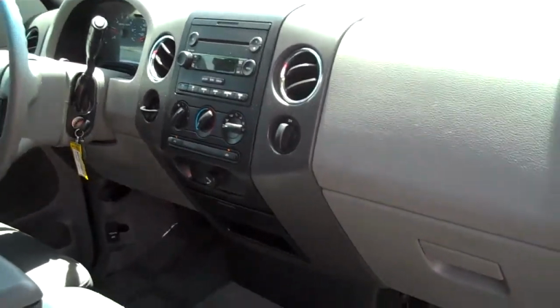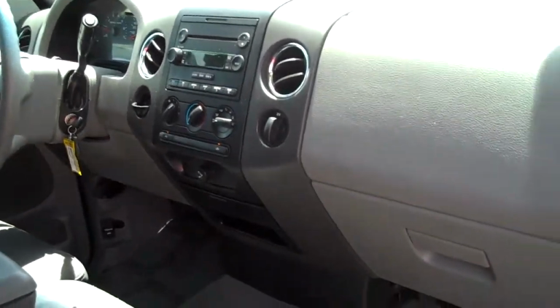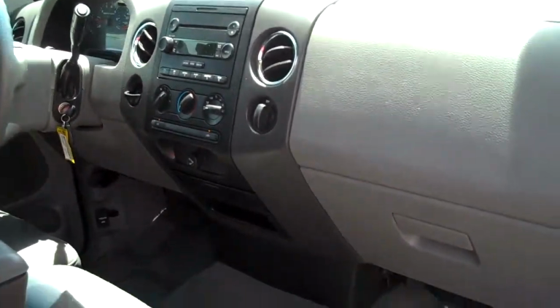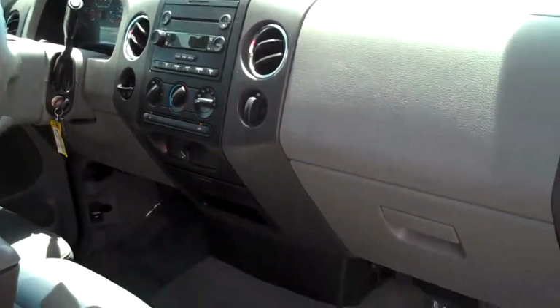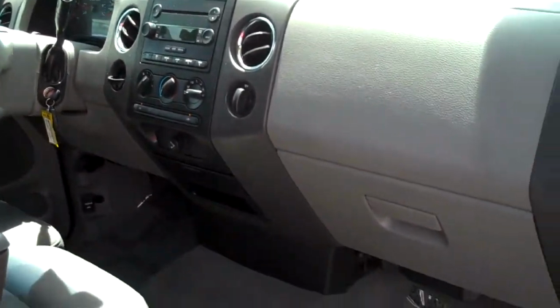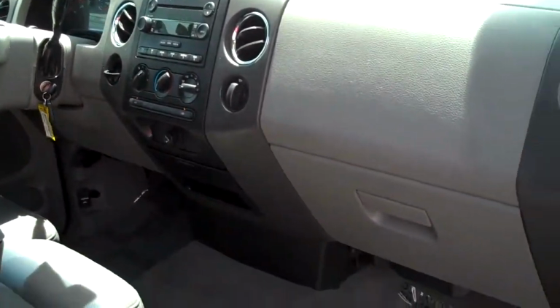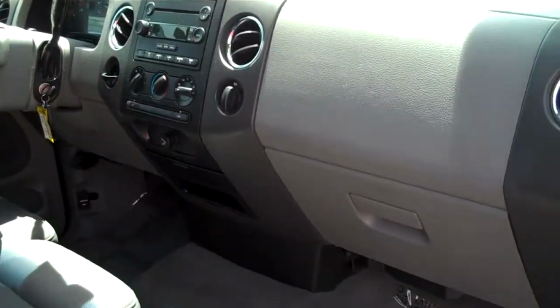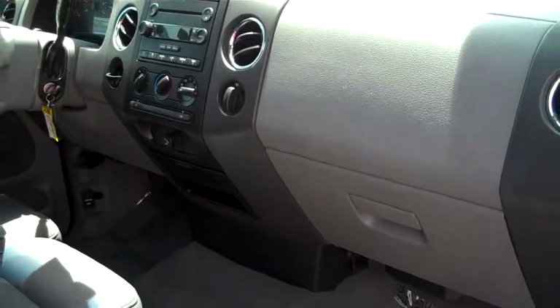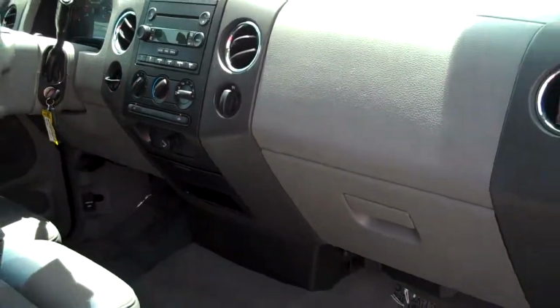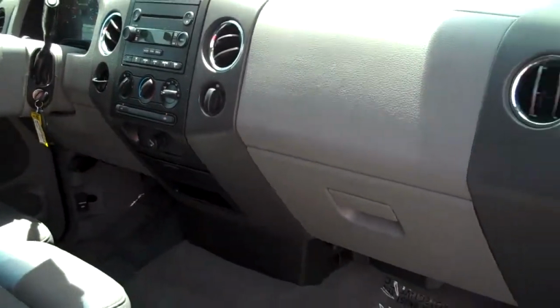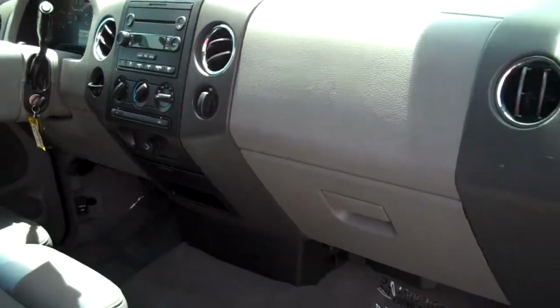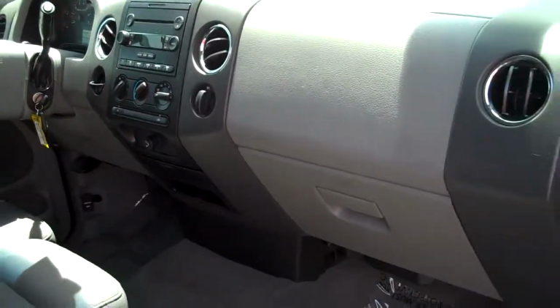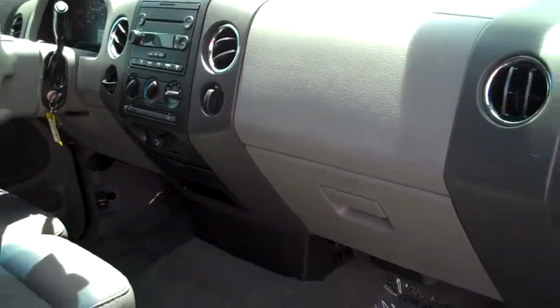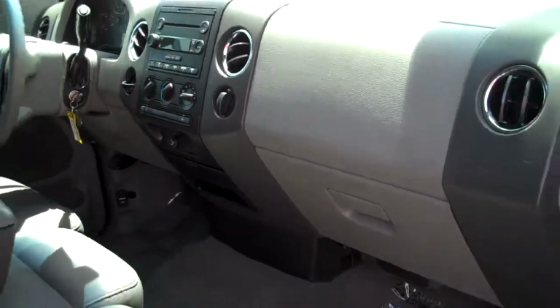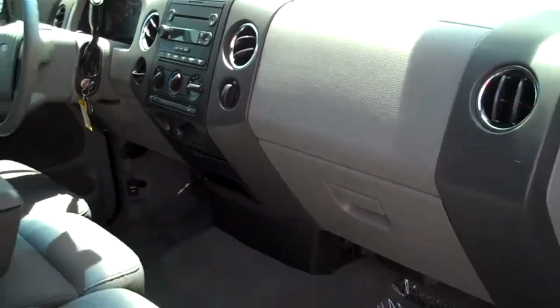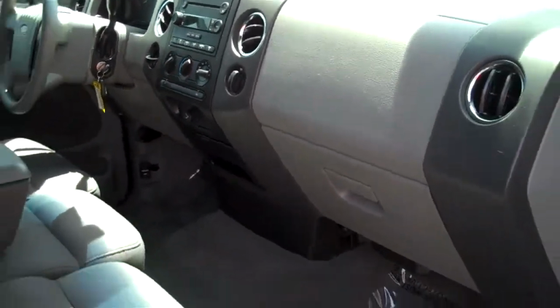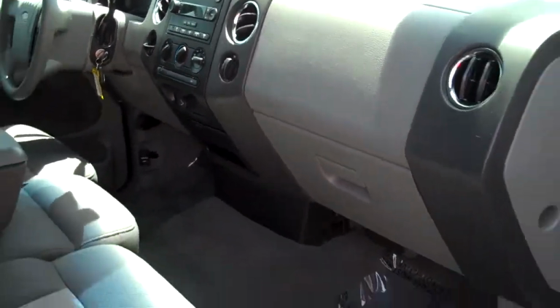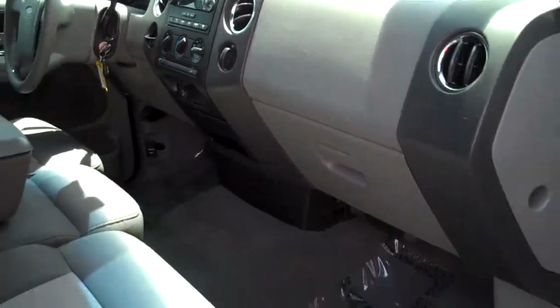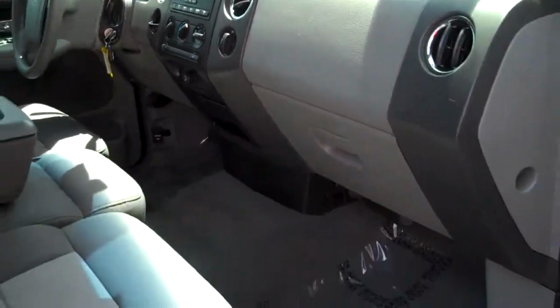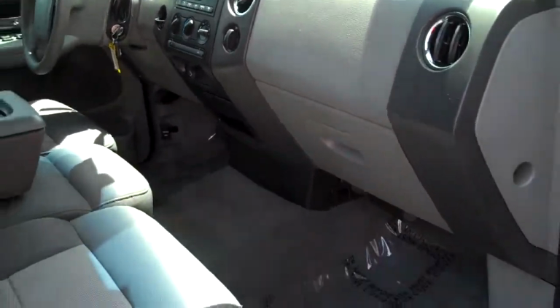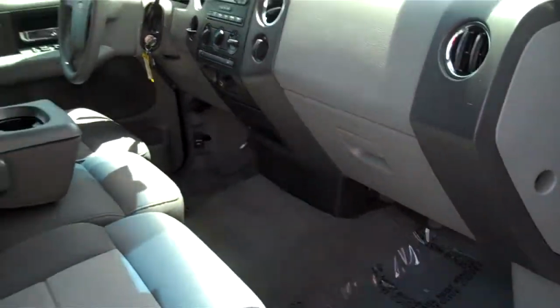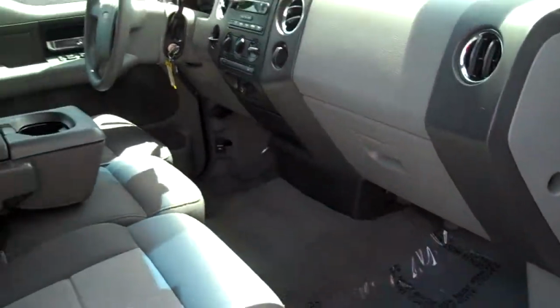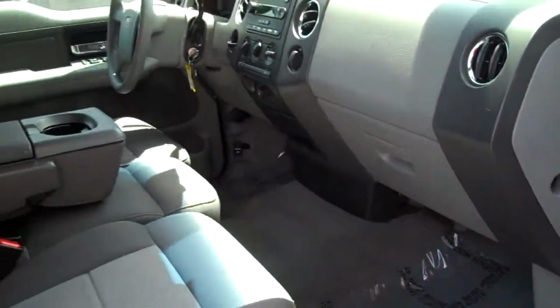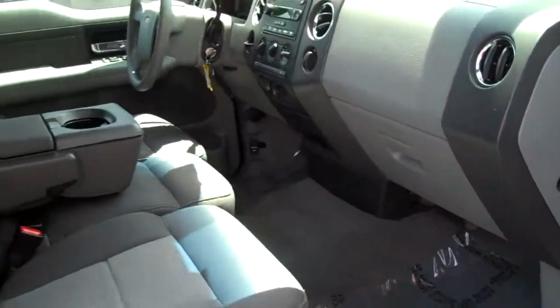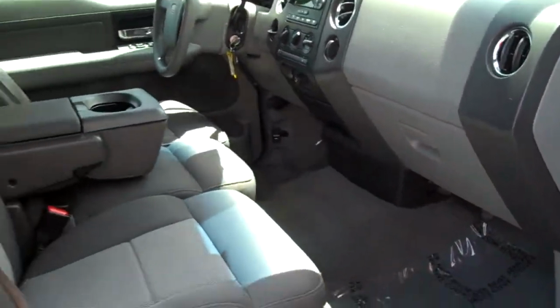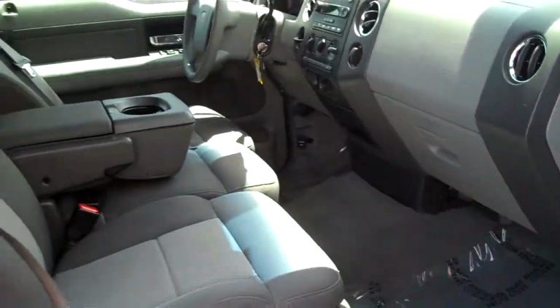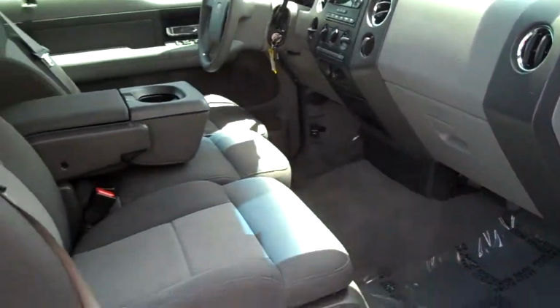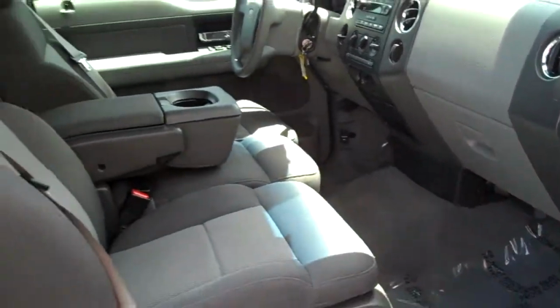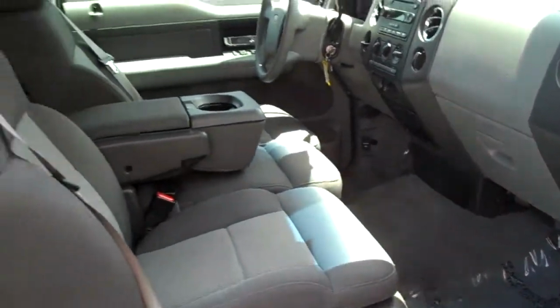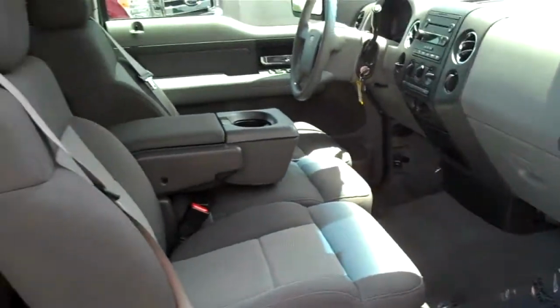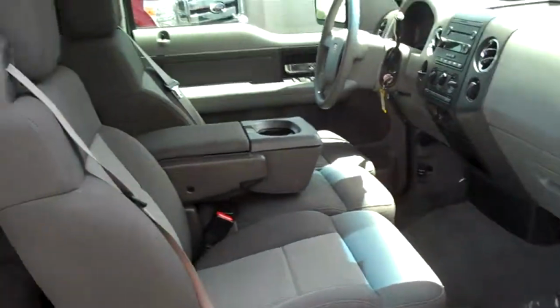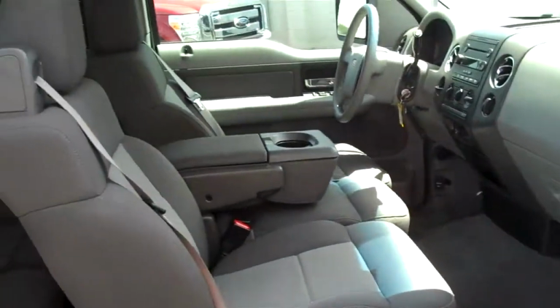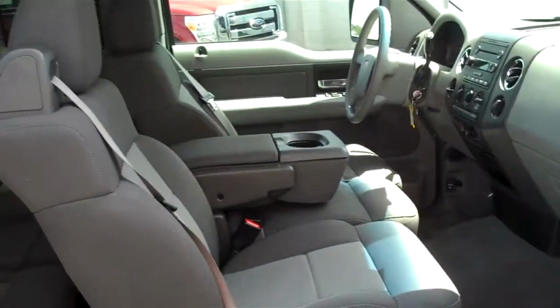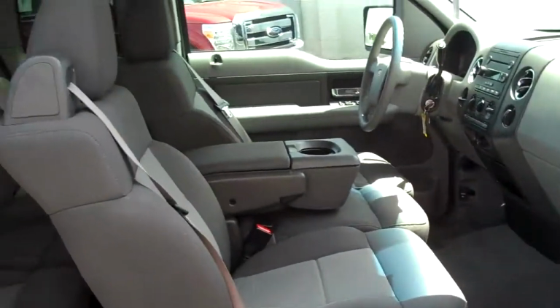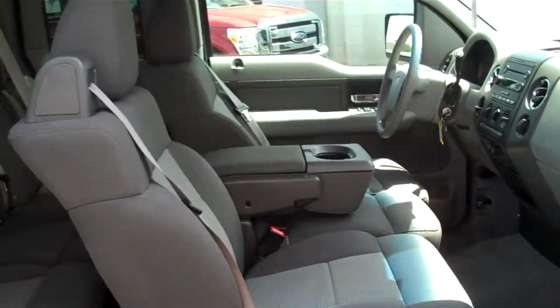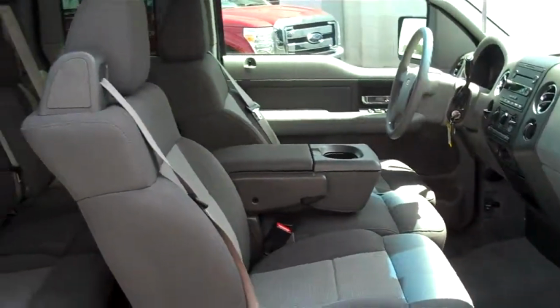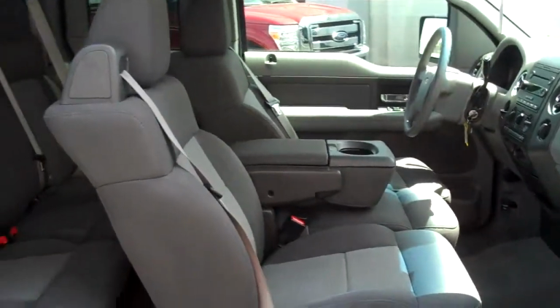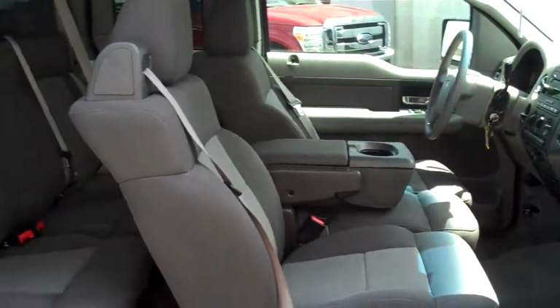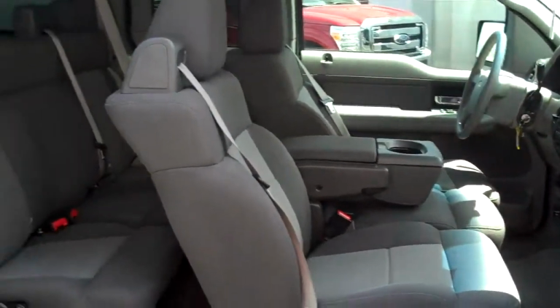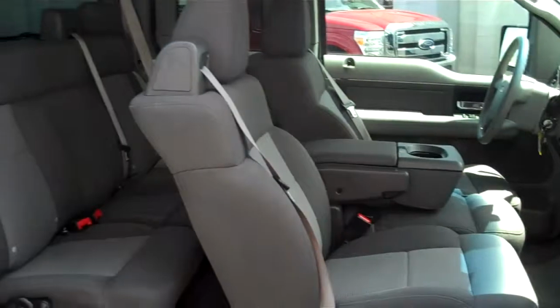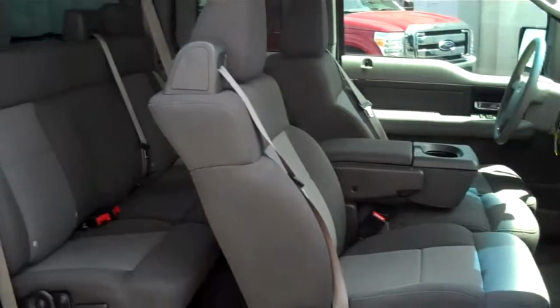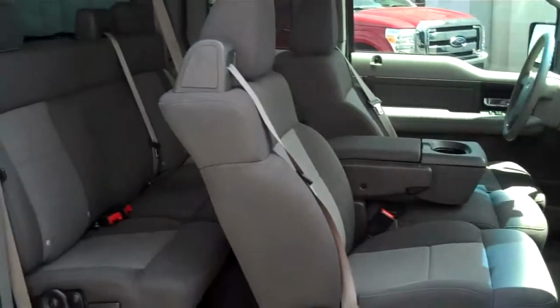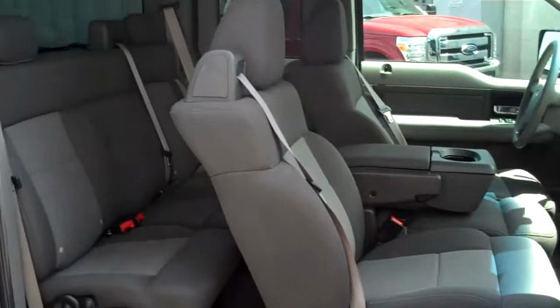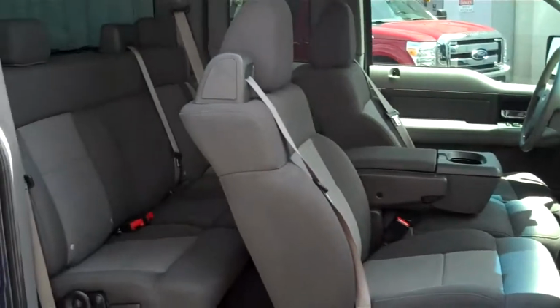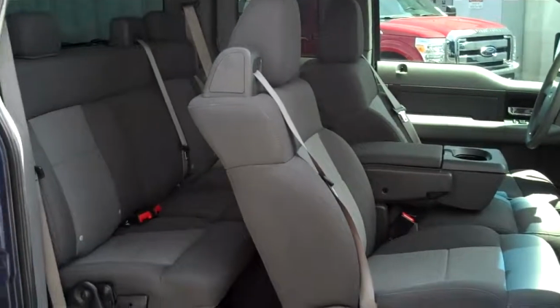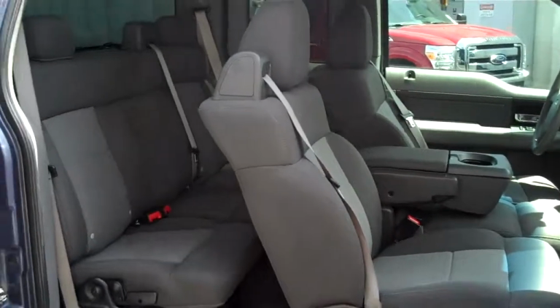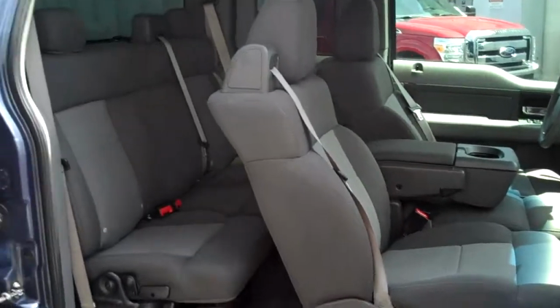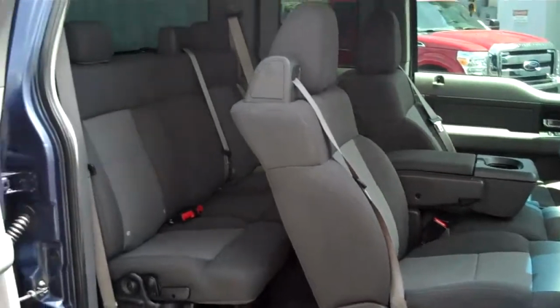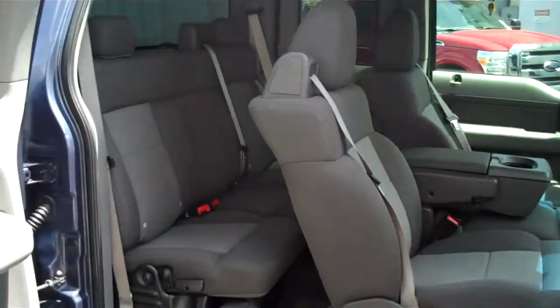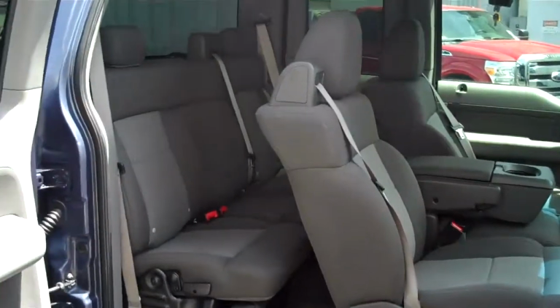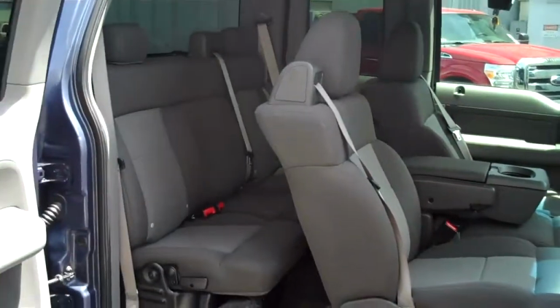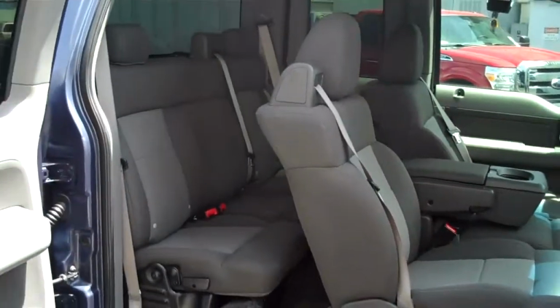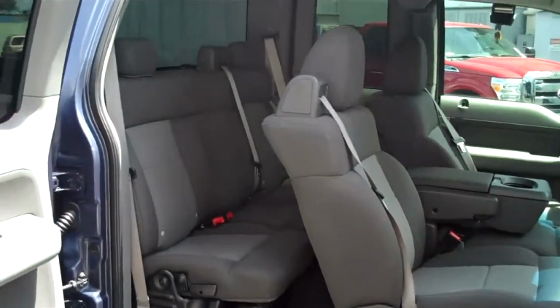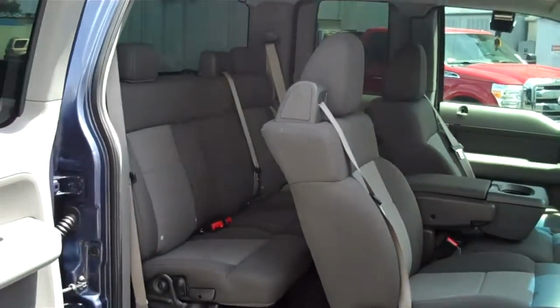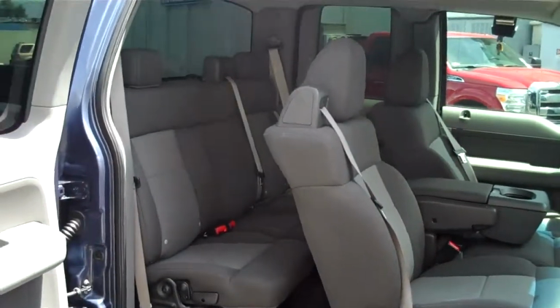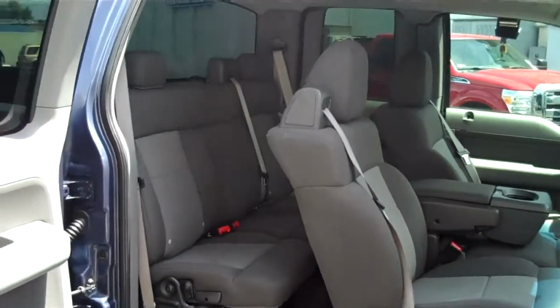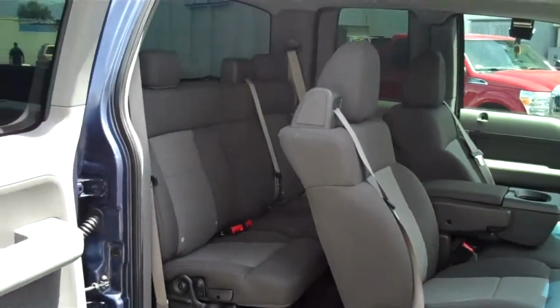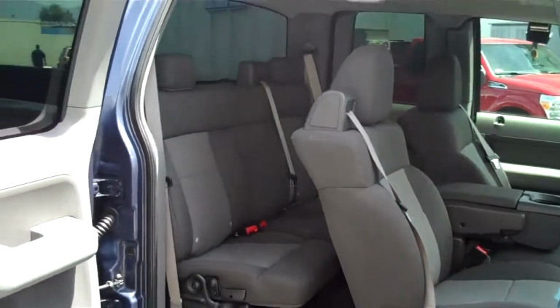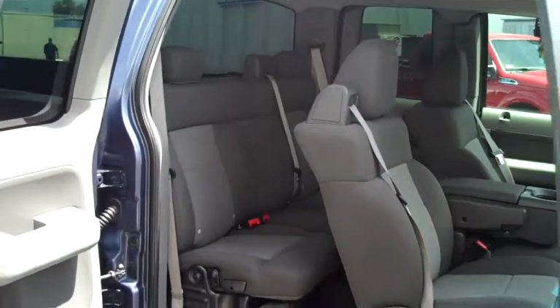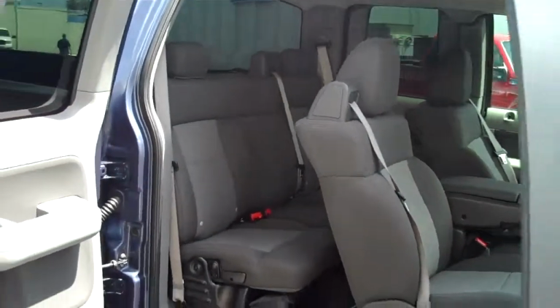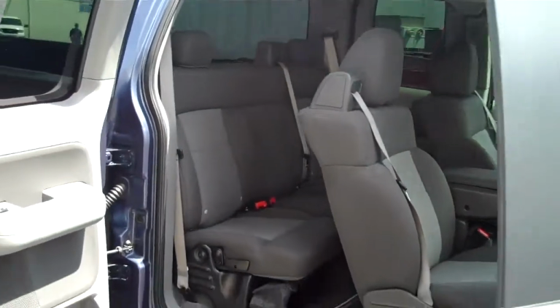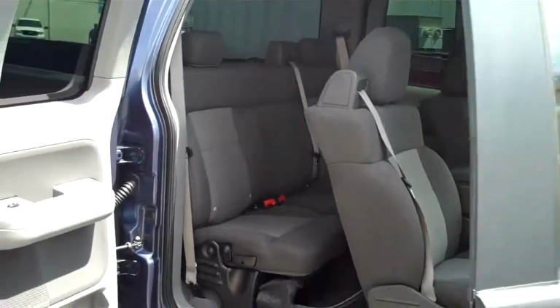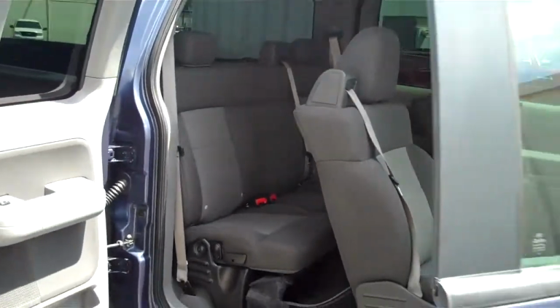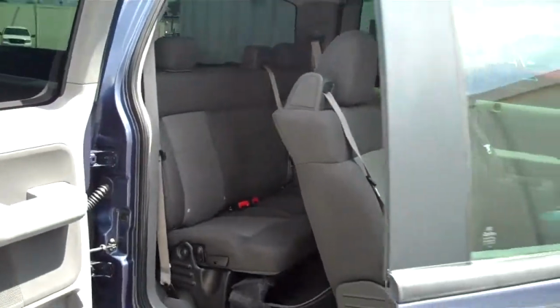Once again, this is a 2006 Ford F-150 here at FriendlyFordLV.com.